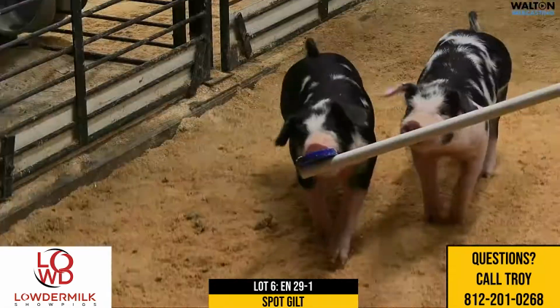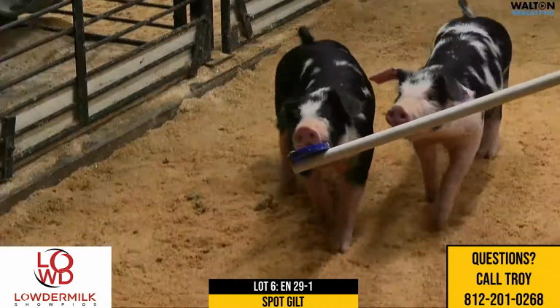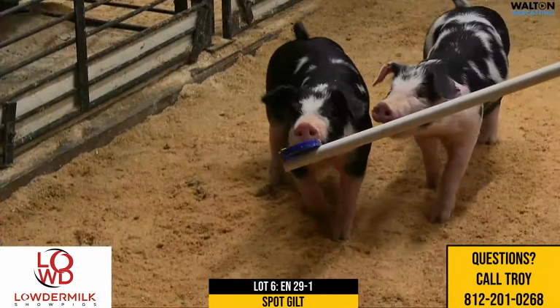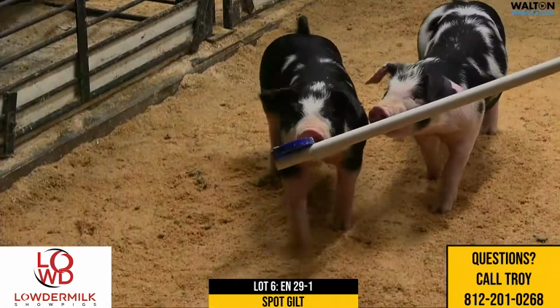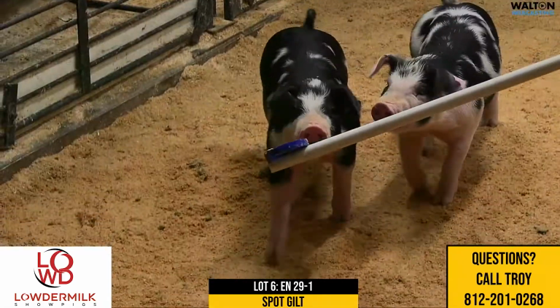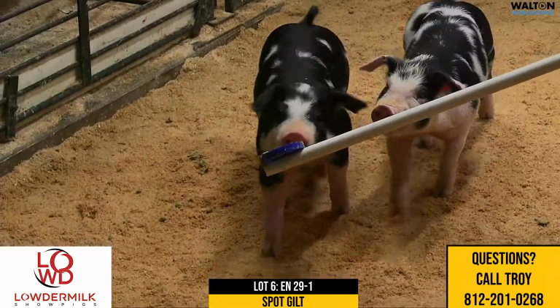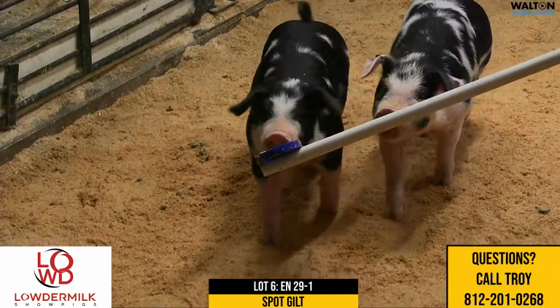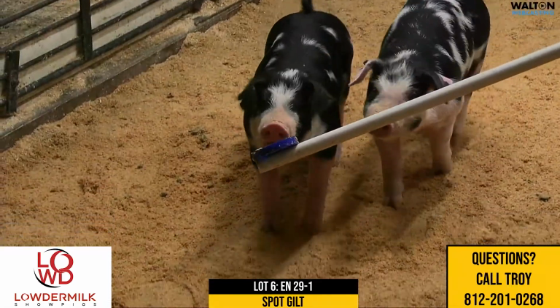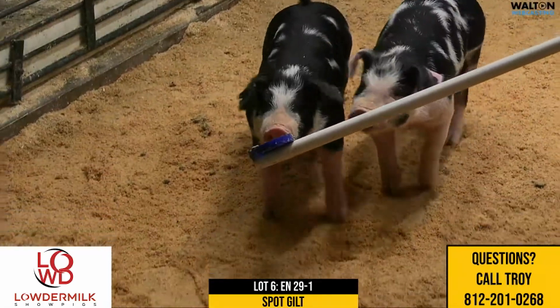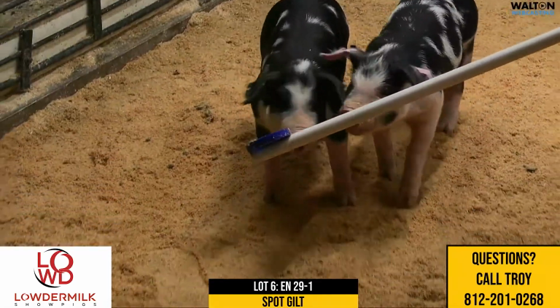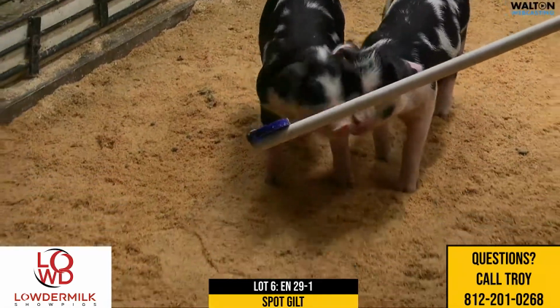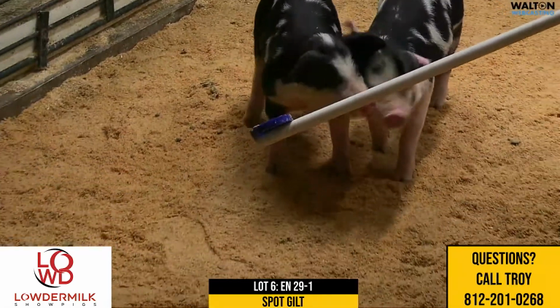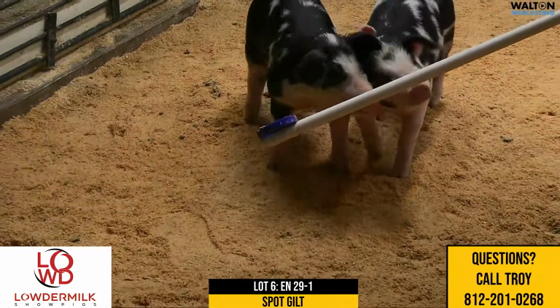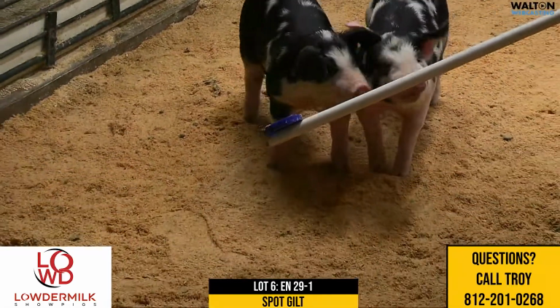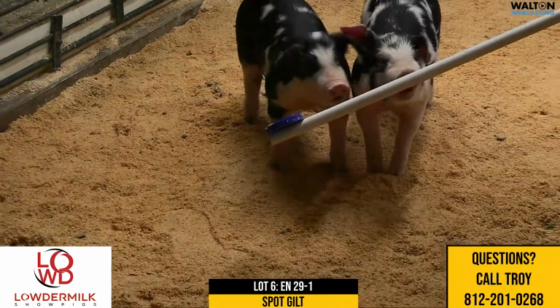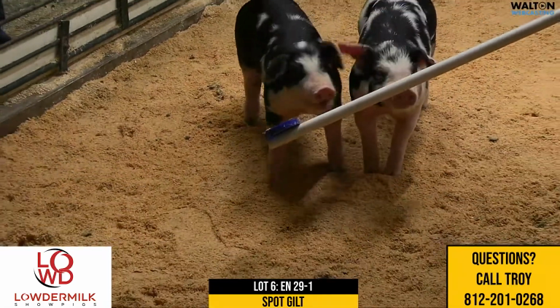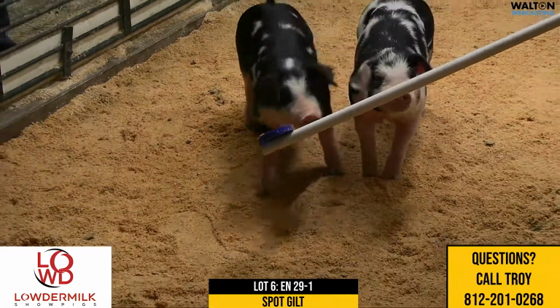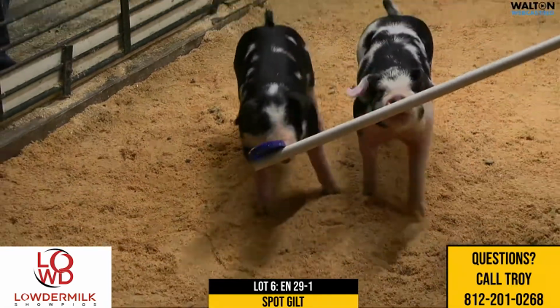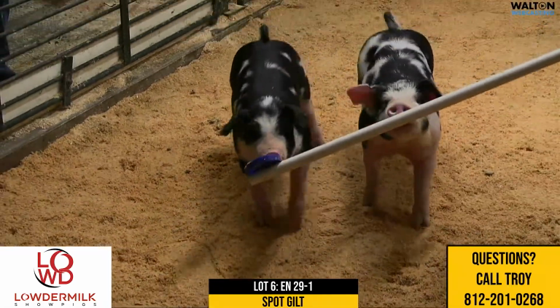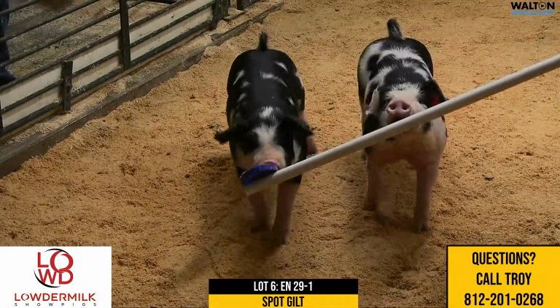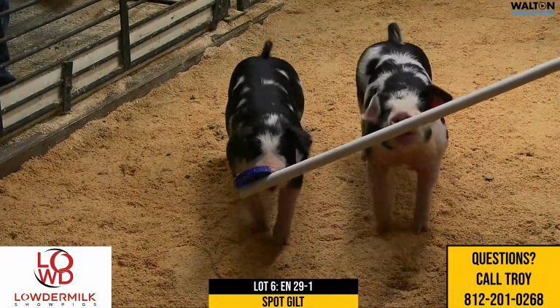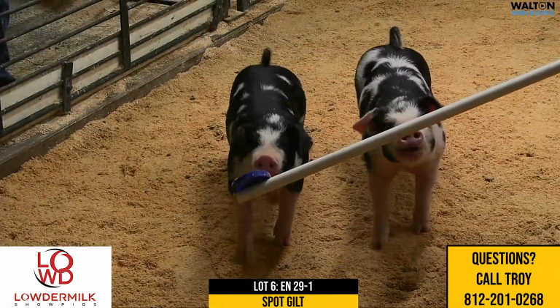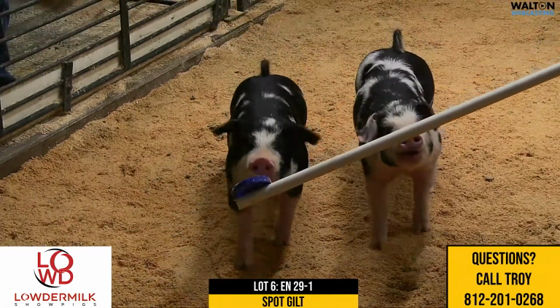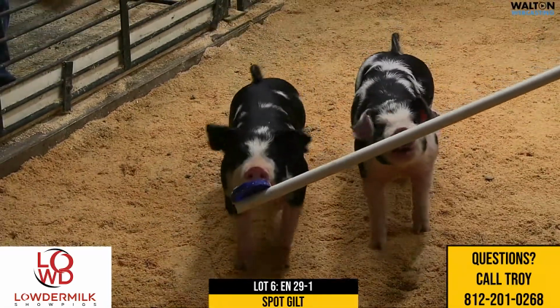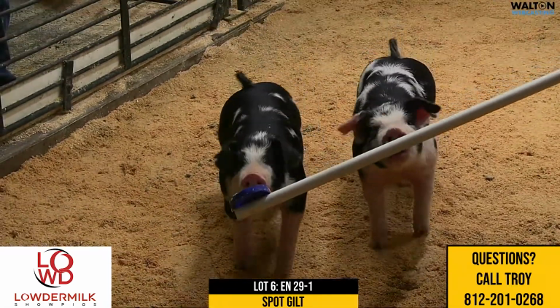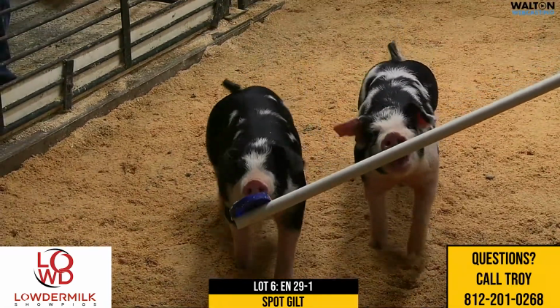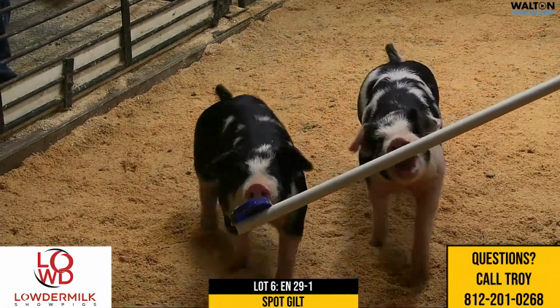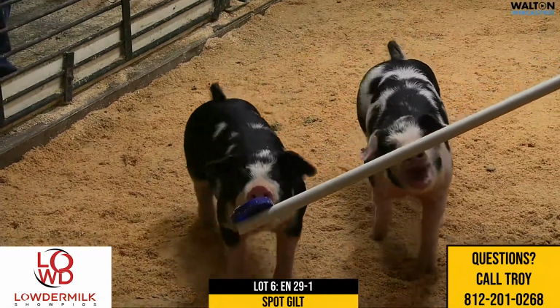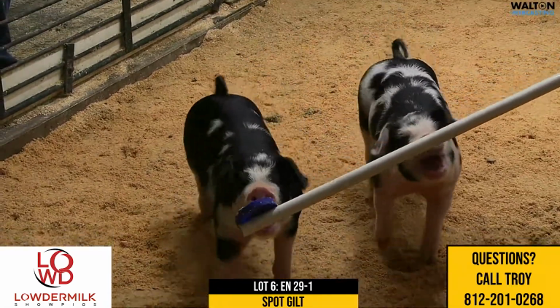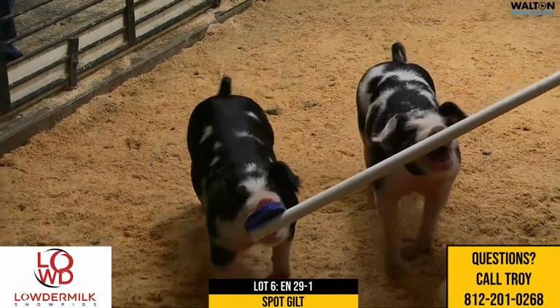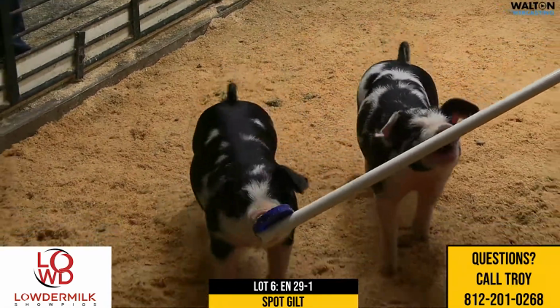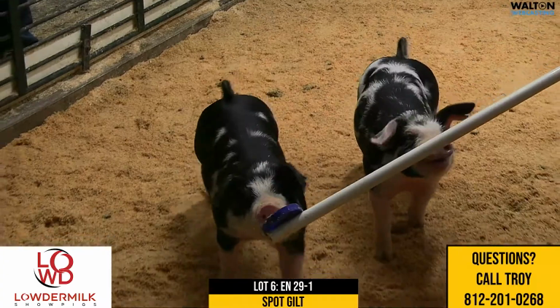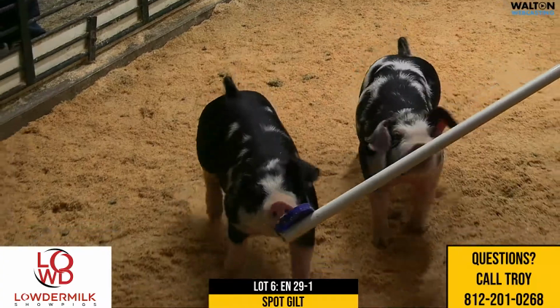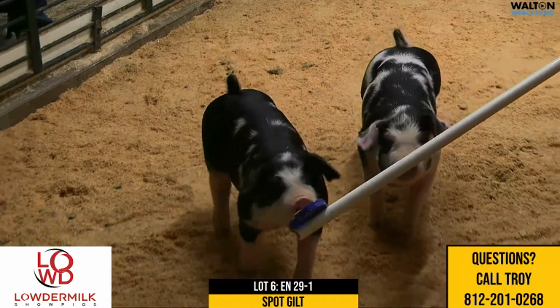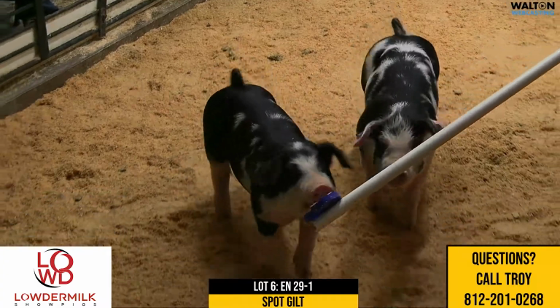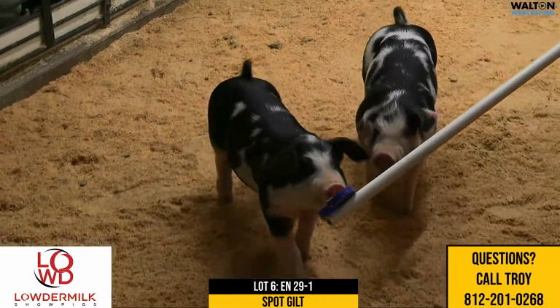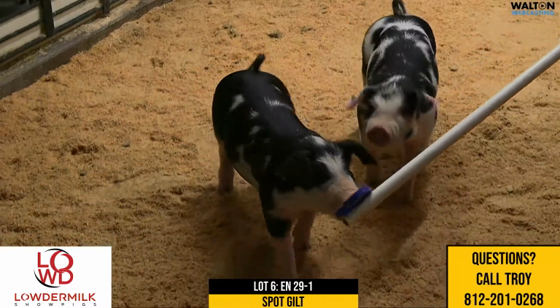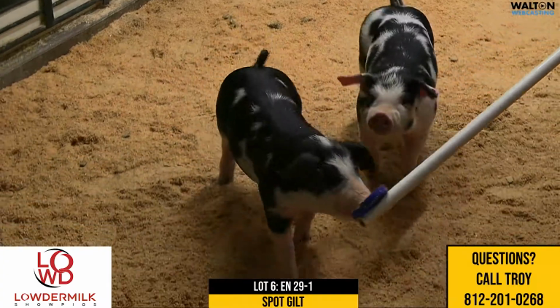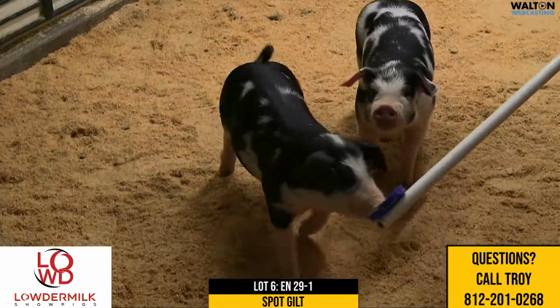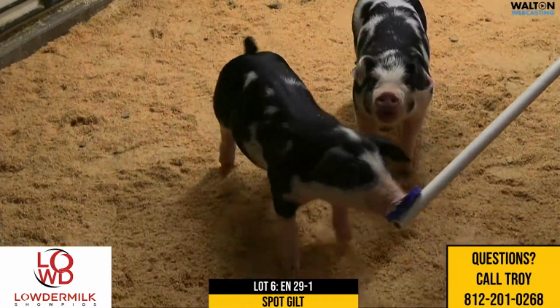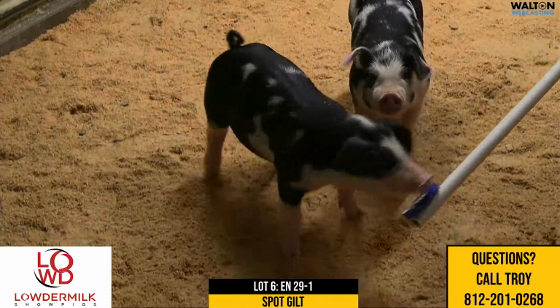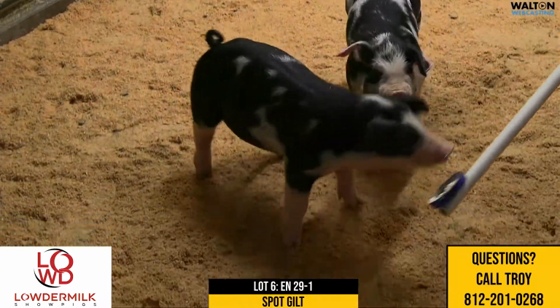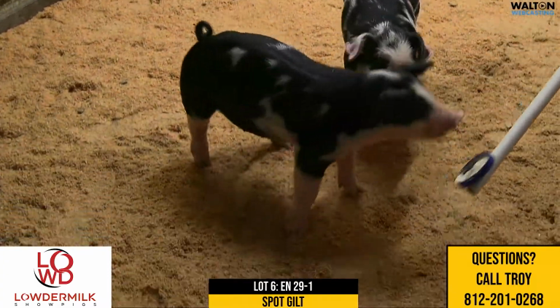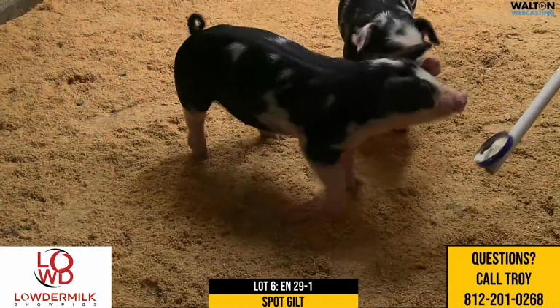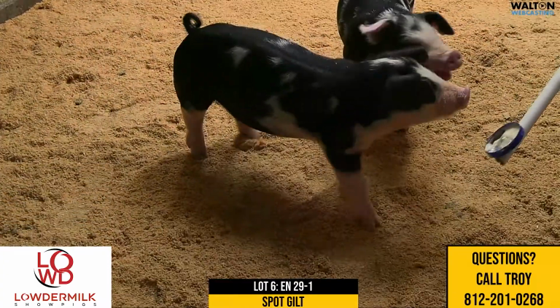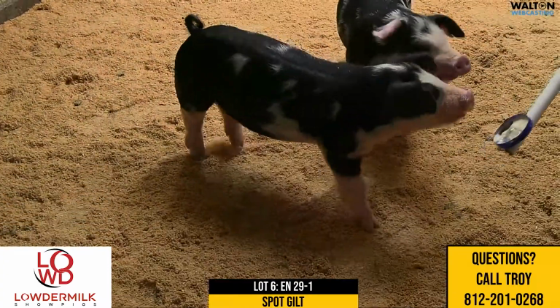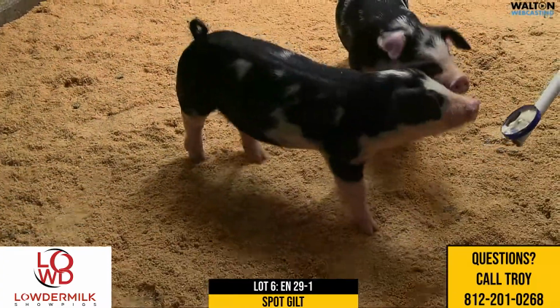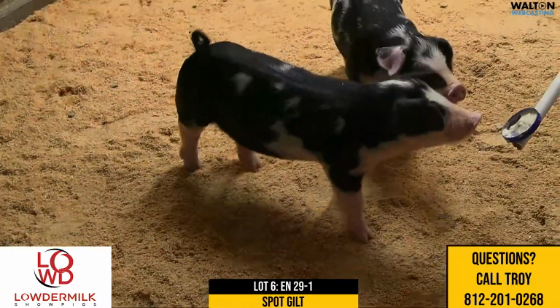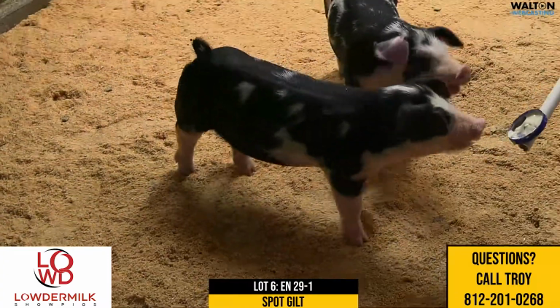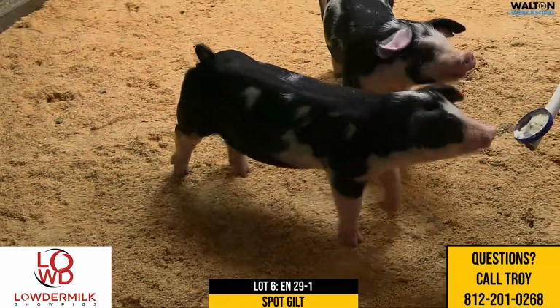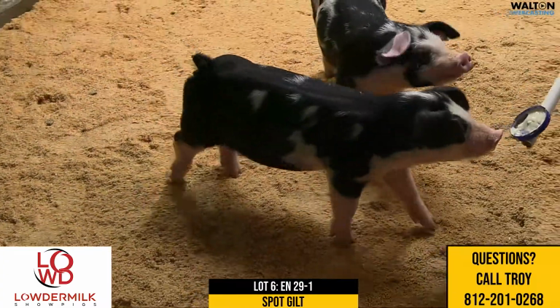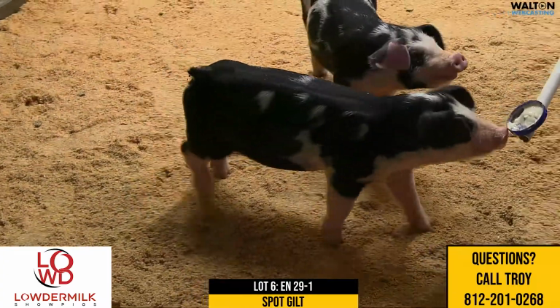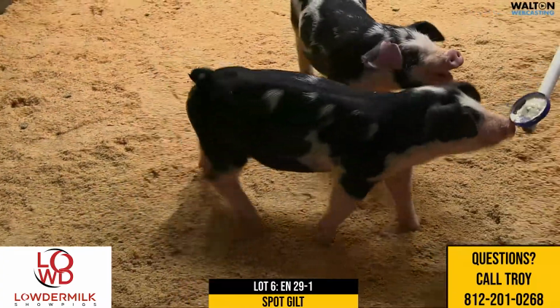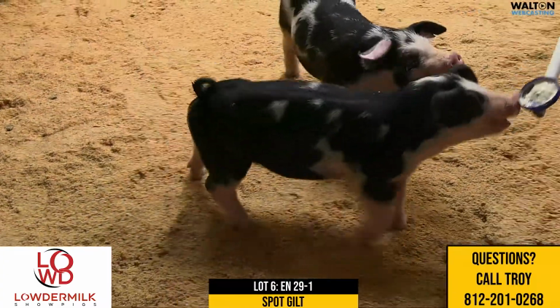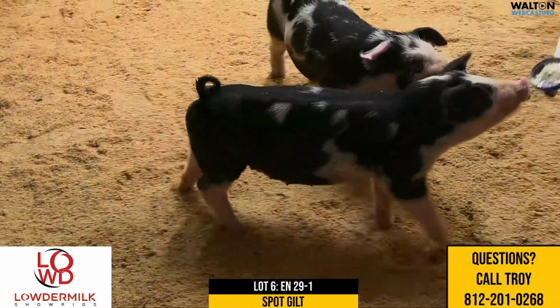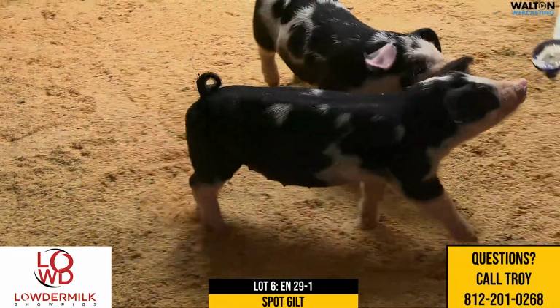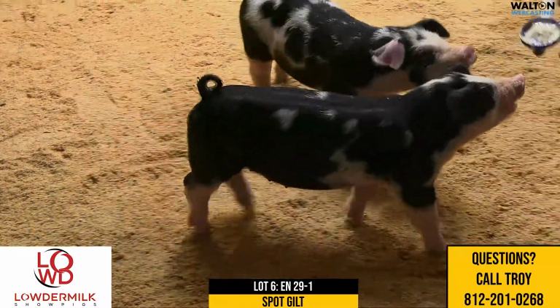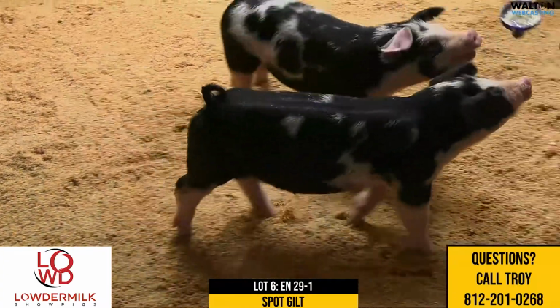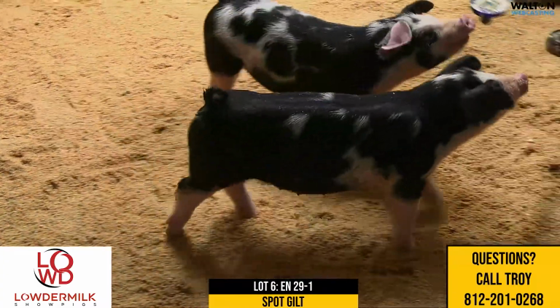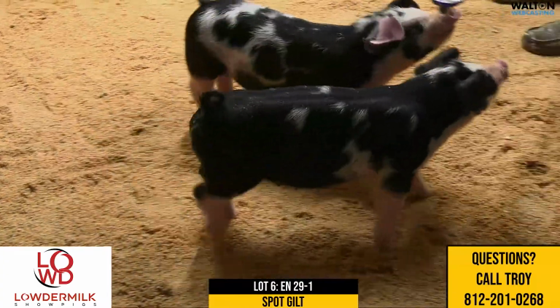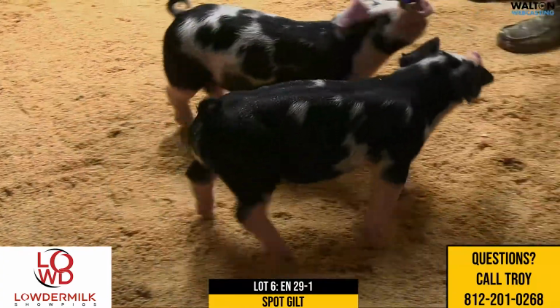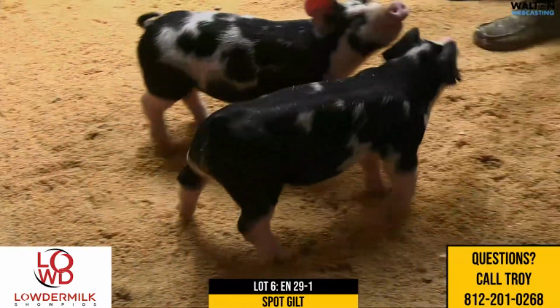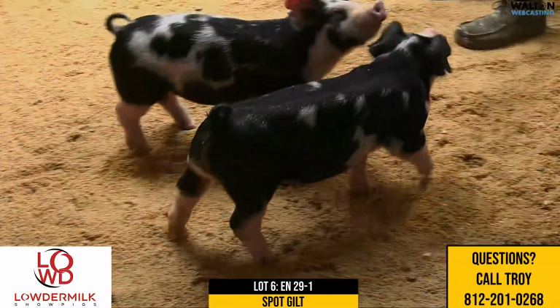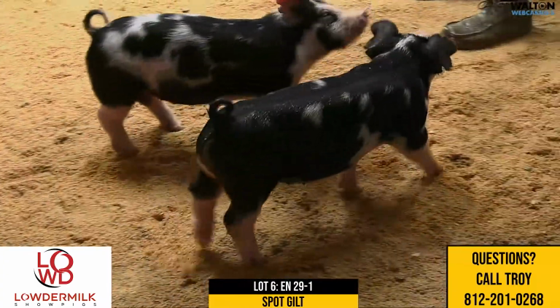The 29-1 gilt here, I think is just — I really, really like this gilt. I think this one's got a ton of future.